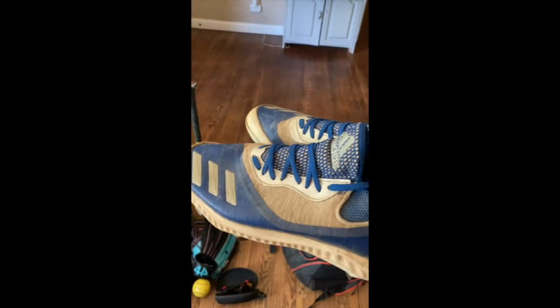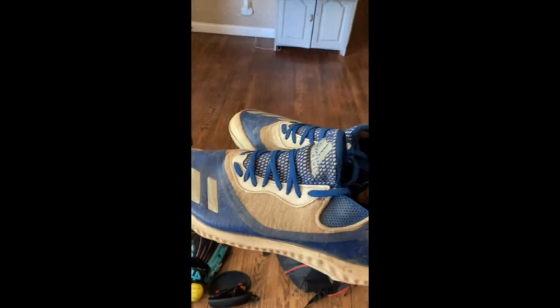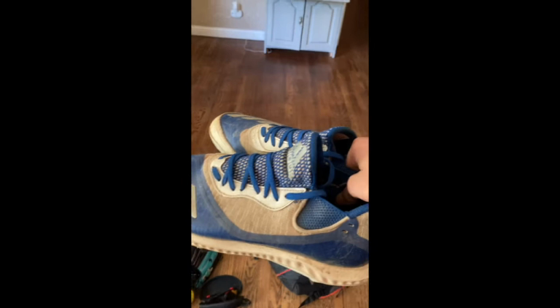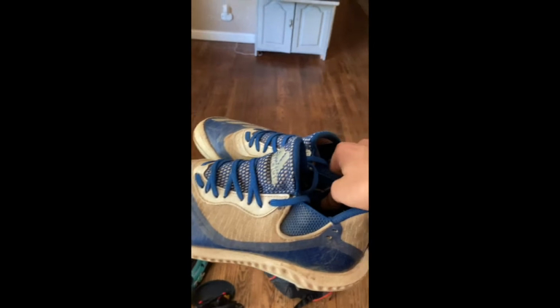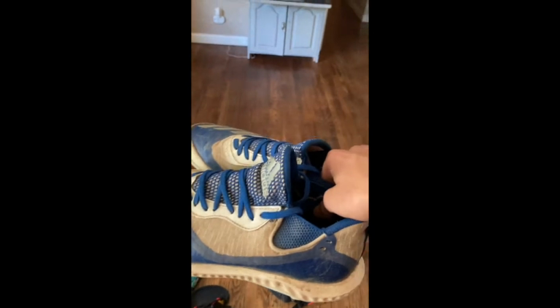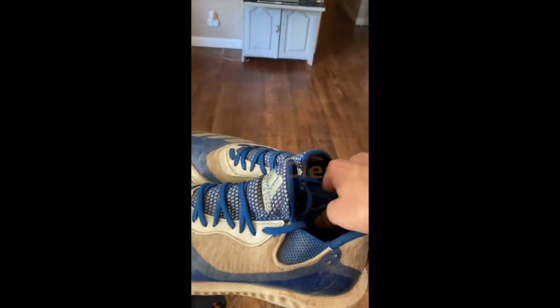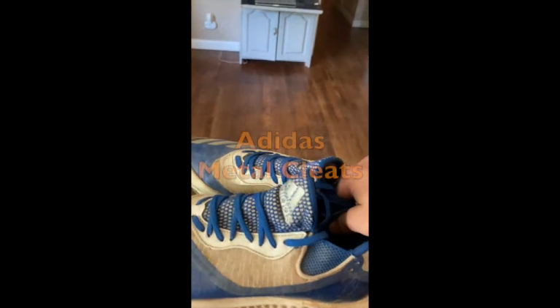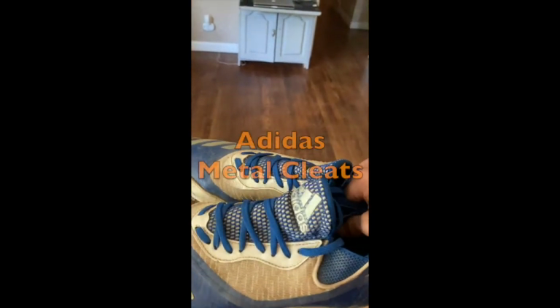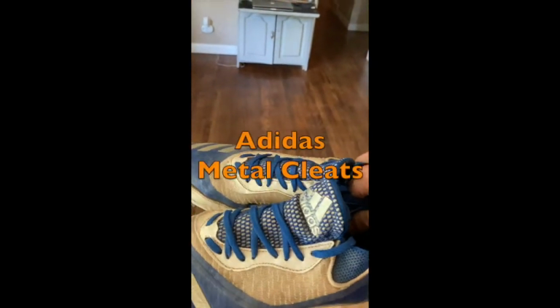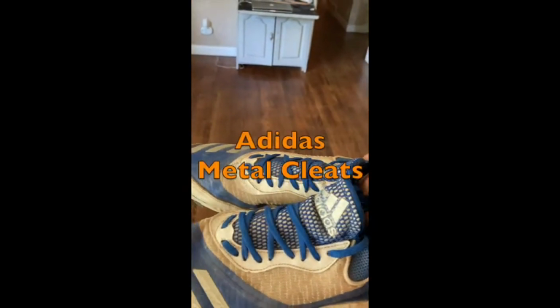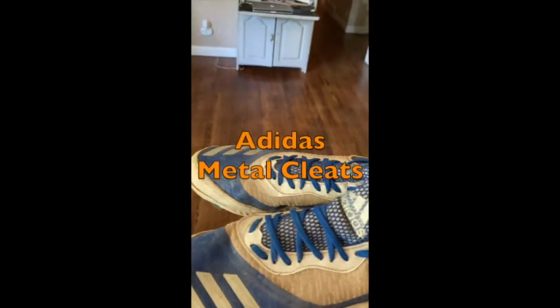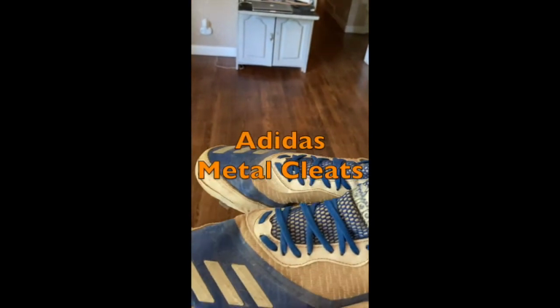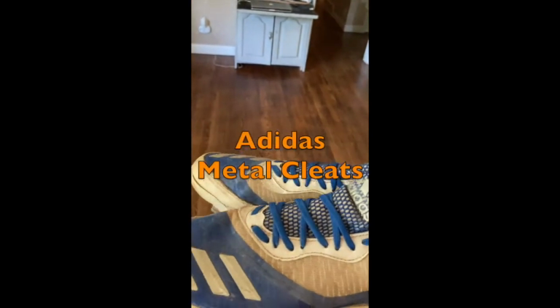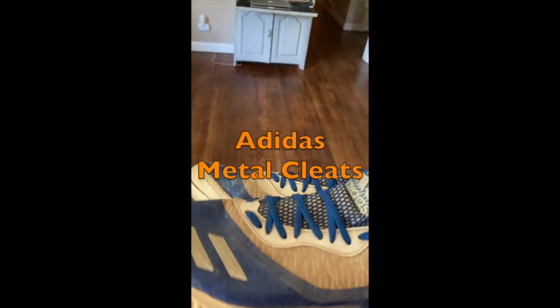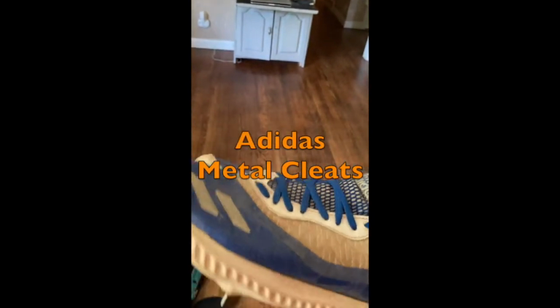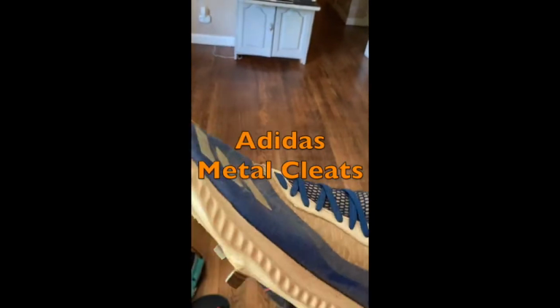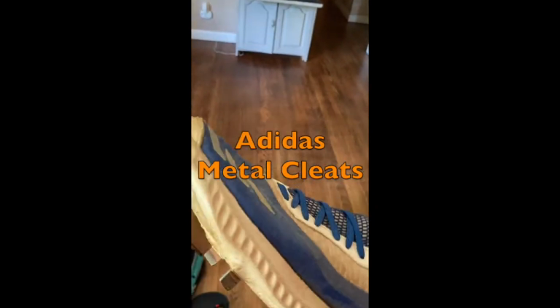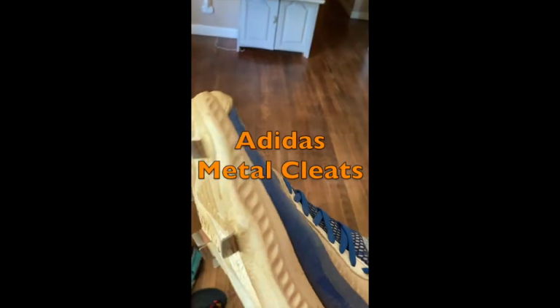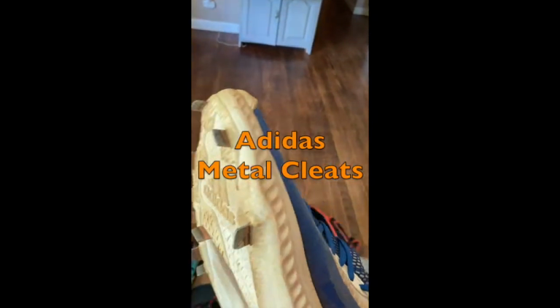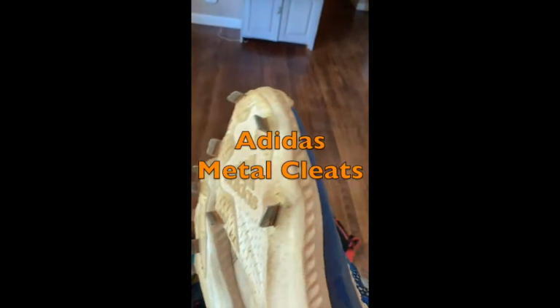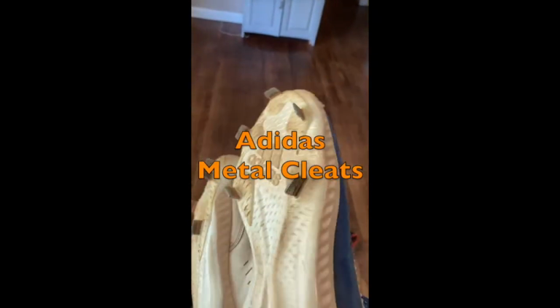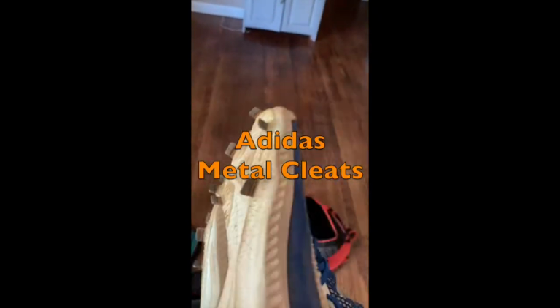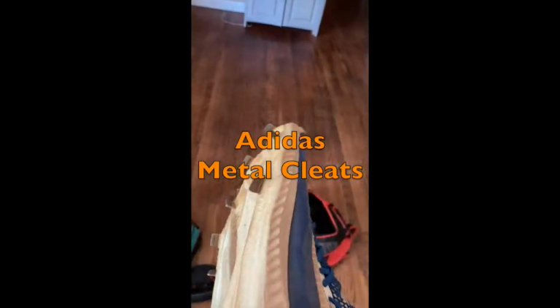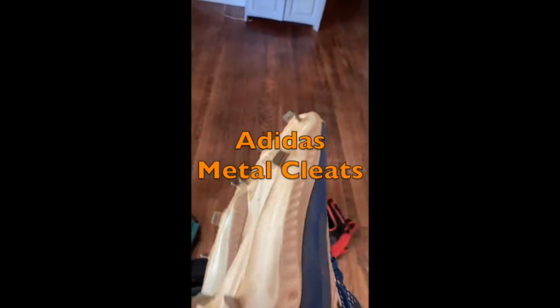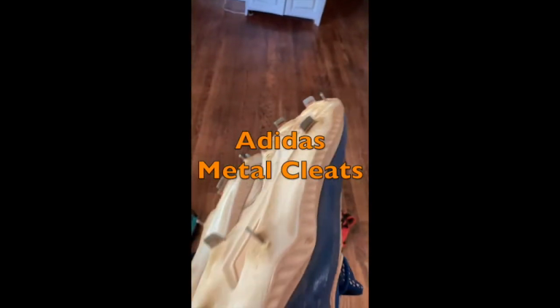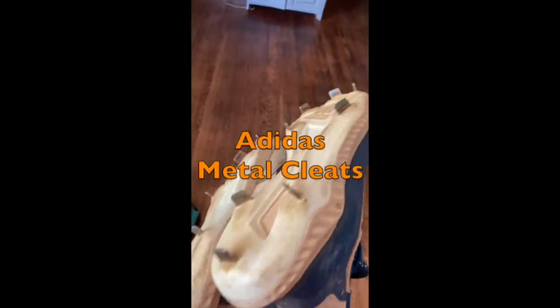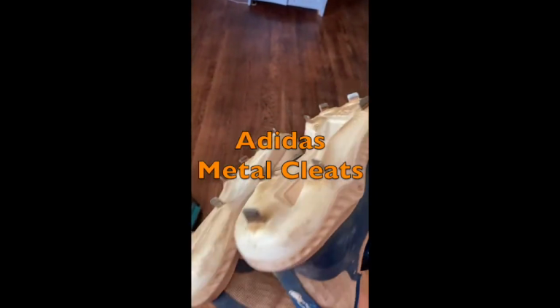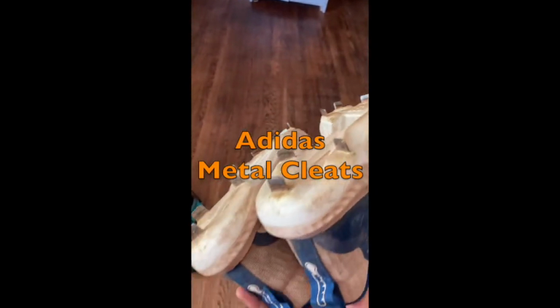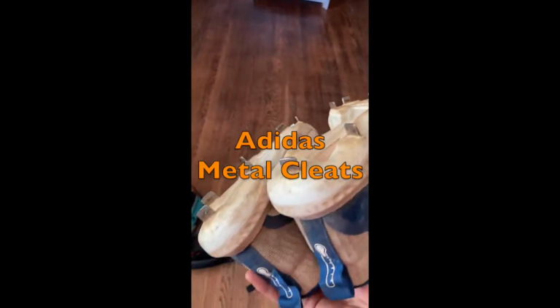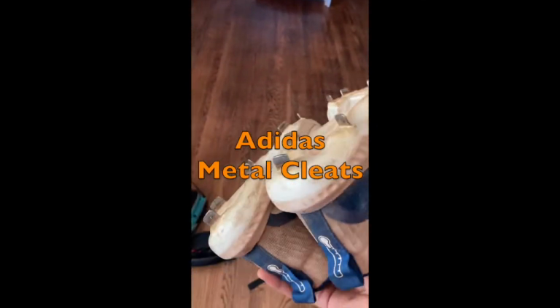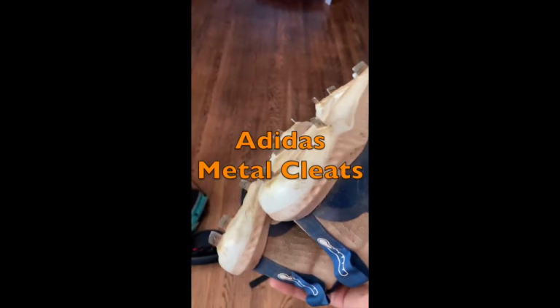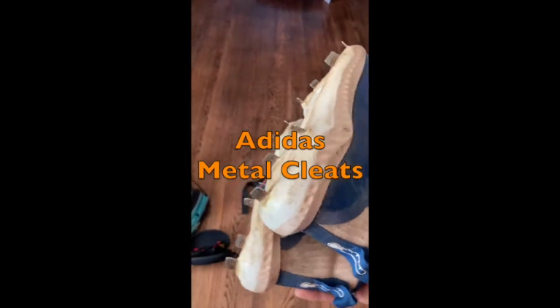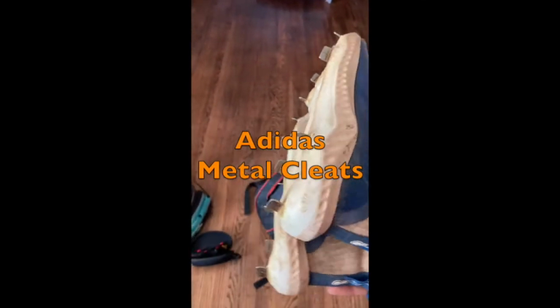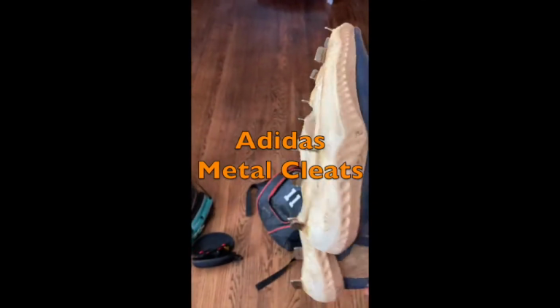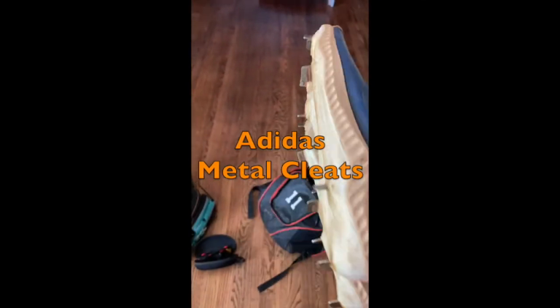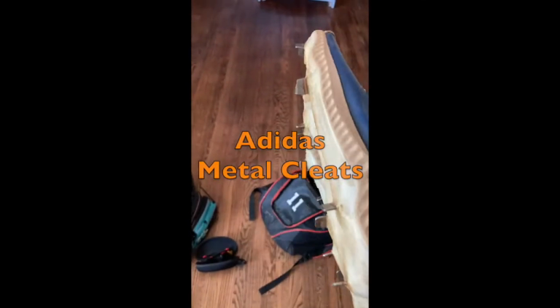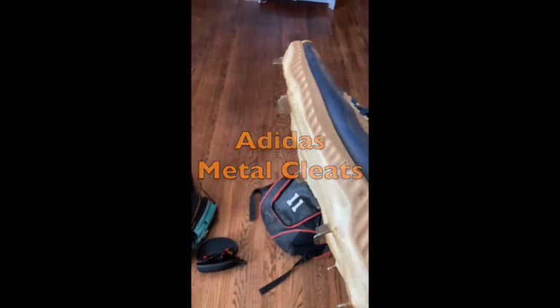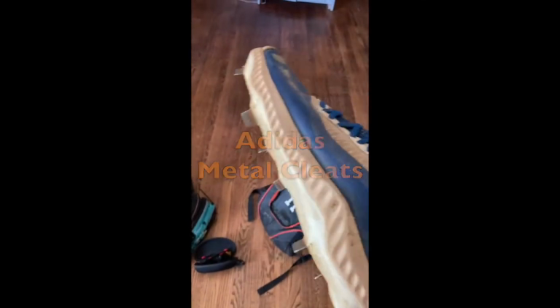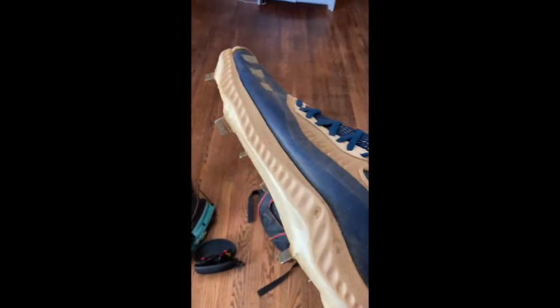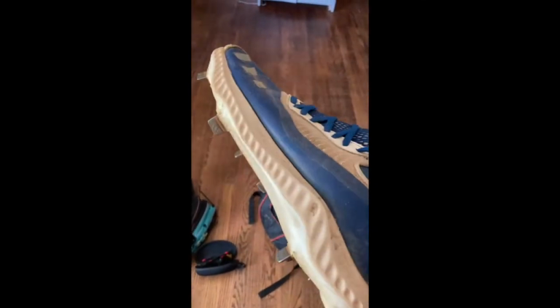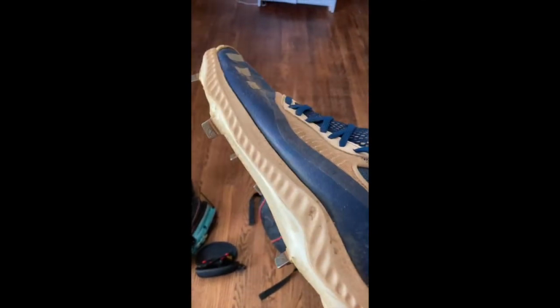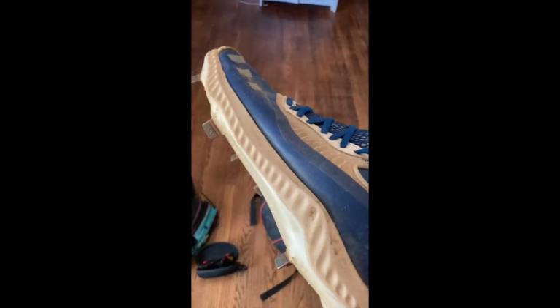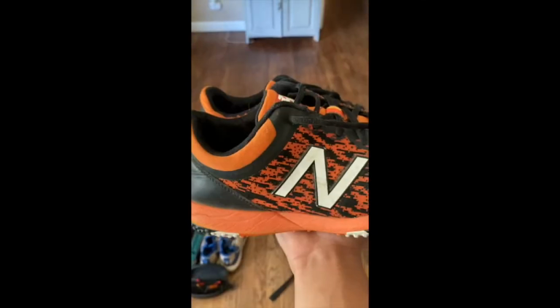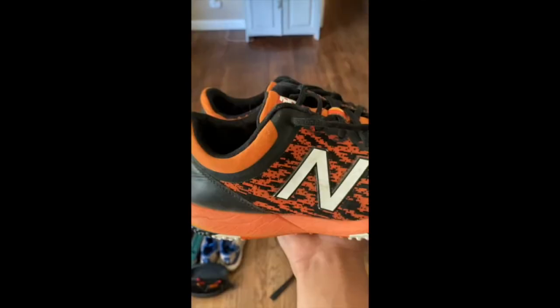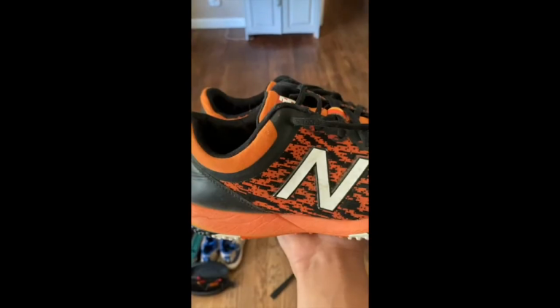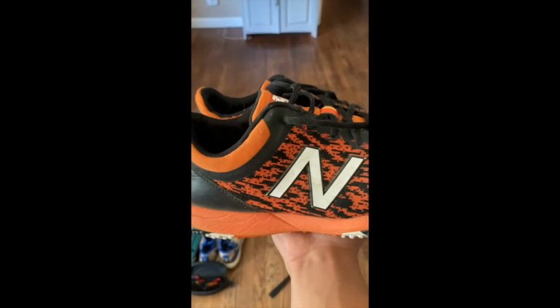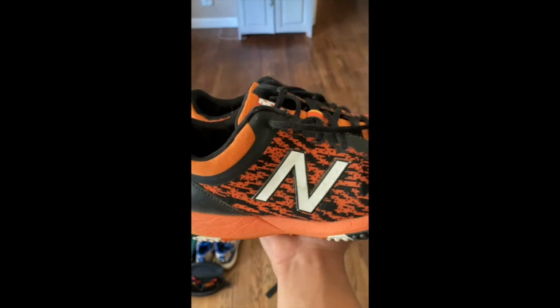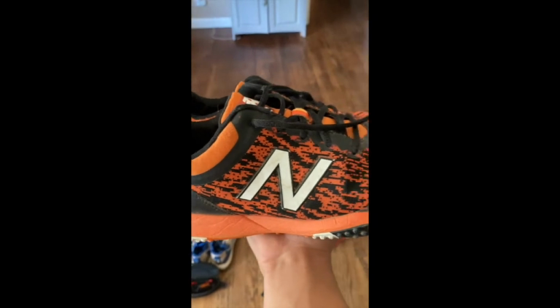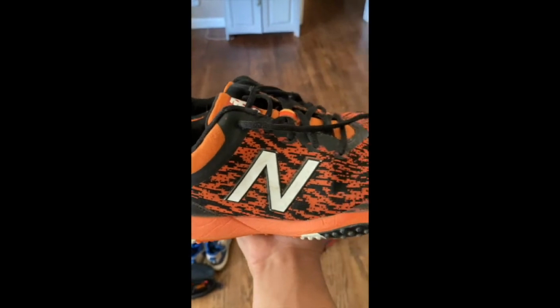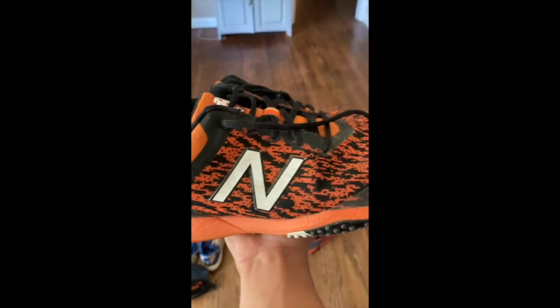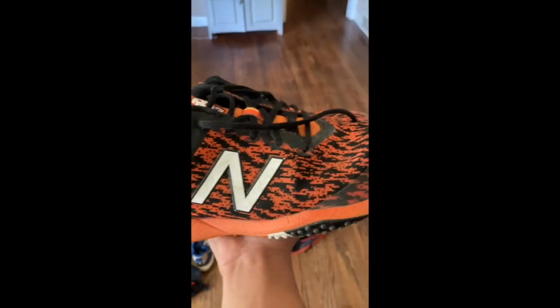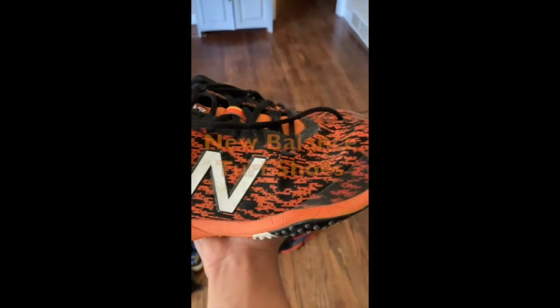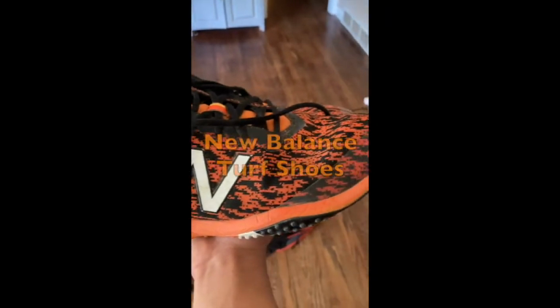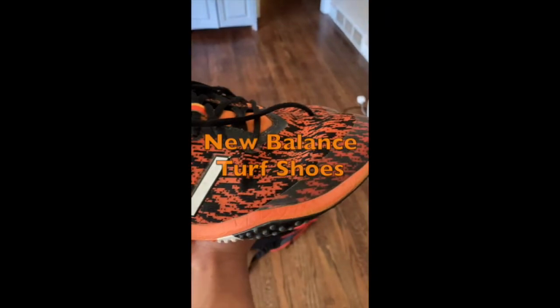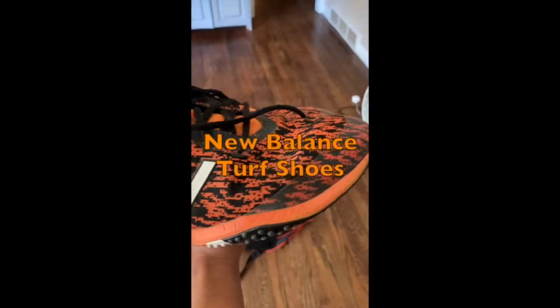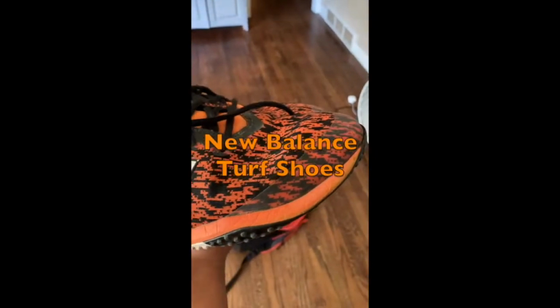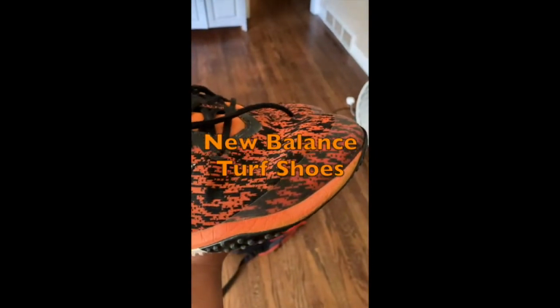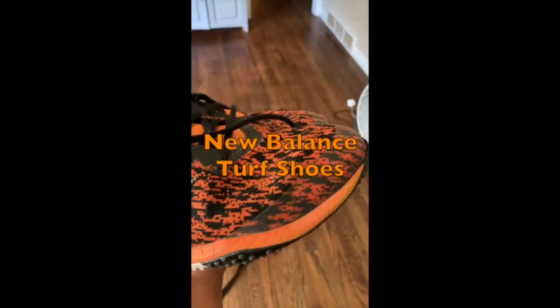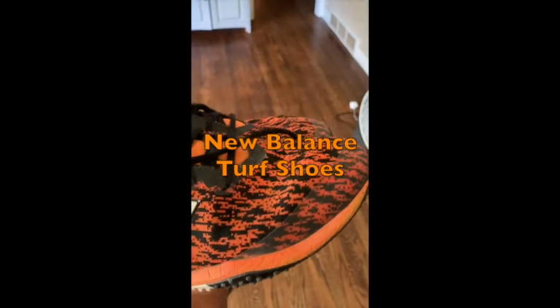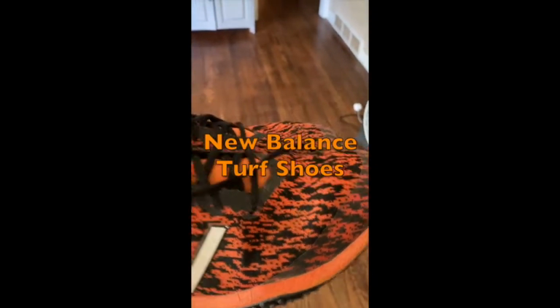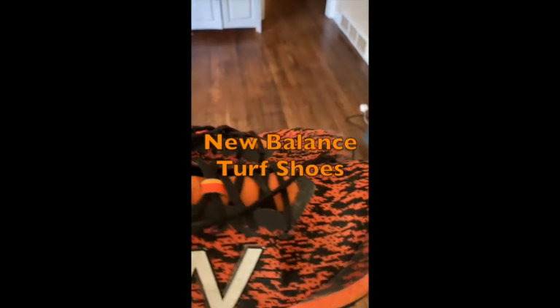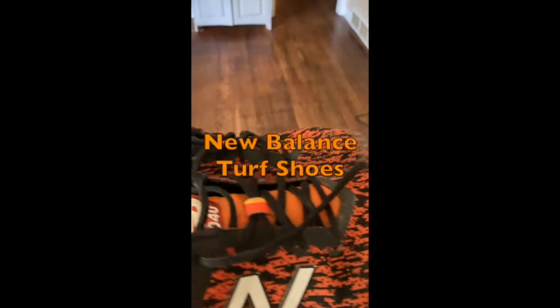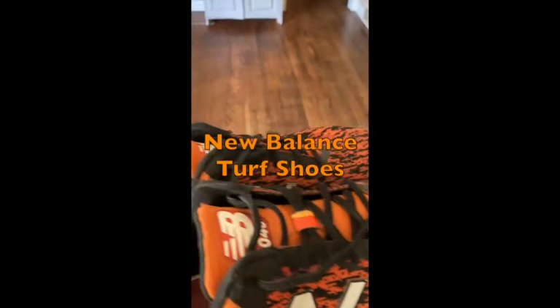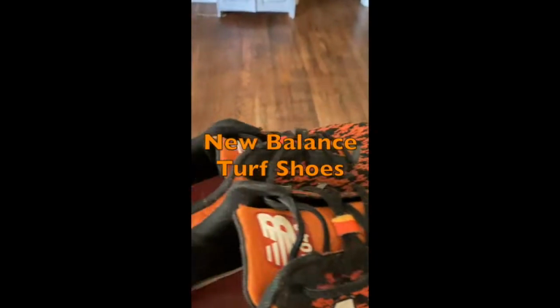Adidas Metal Cleats. New Balance Turf Shoes.